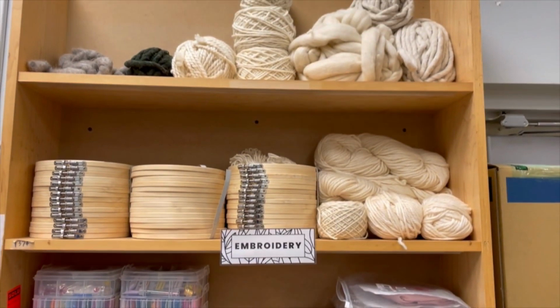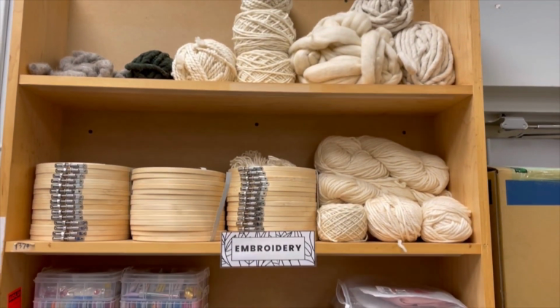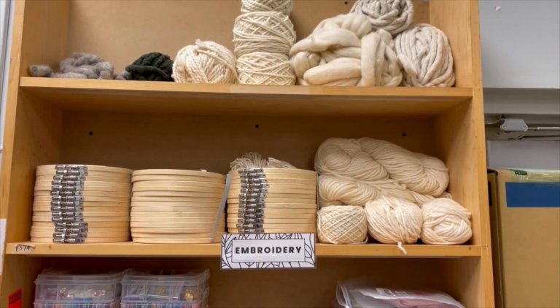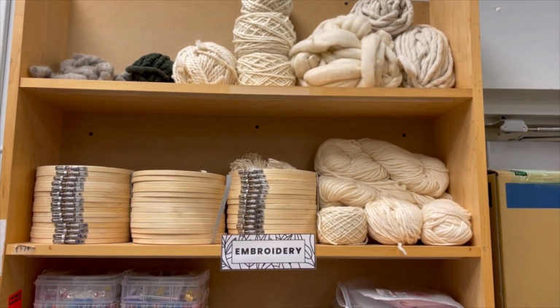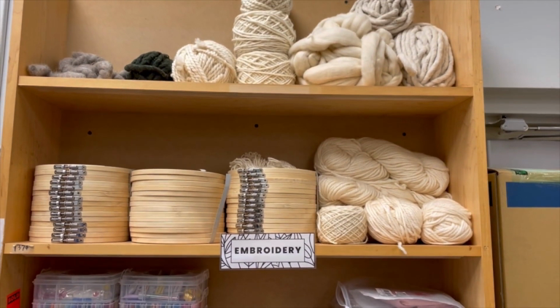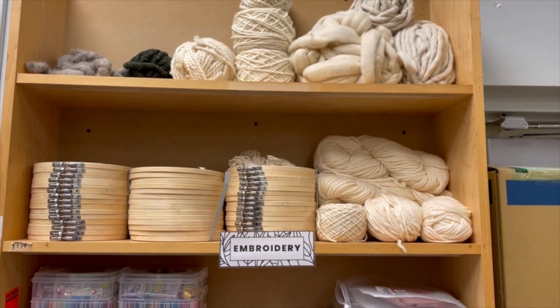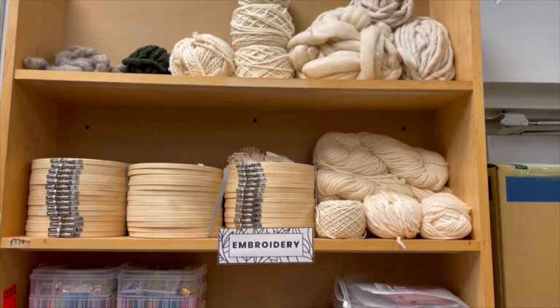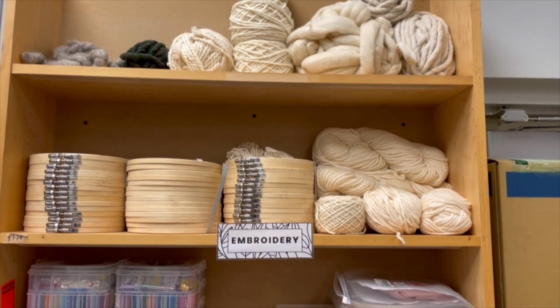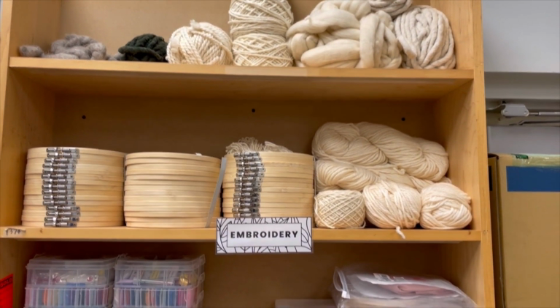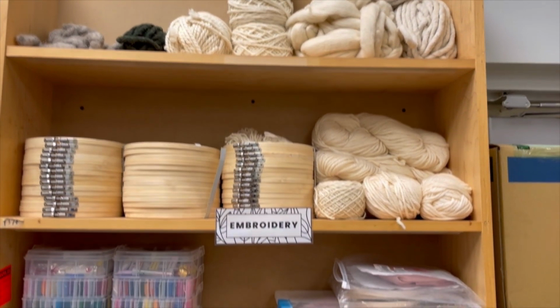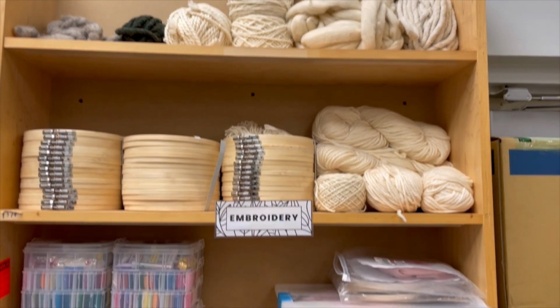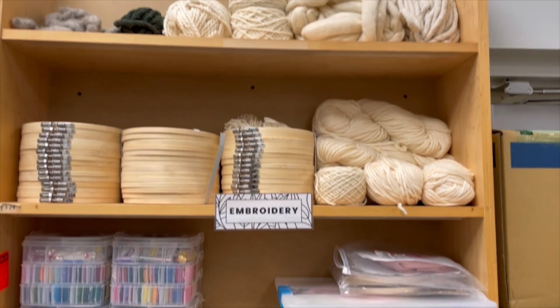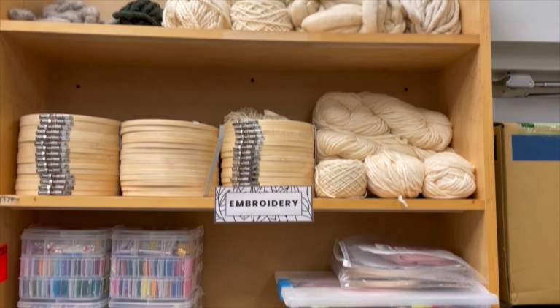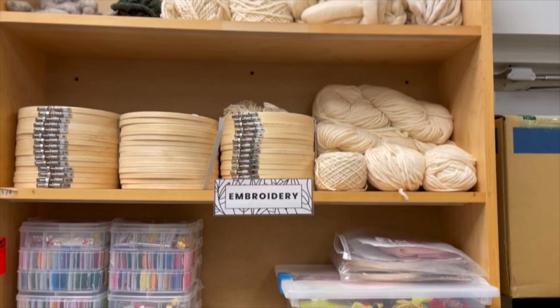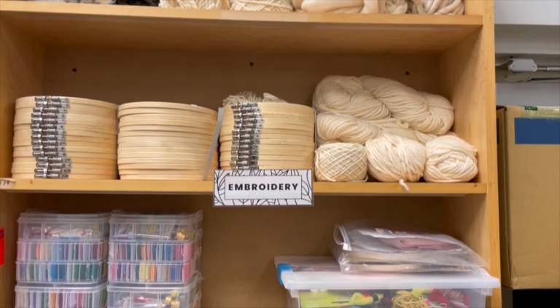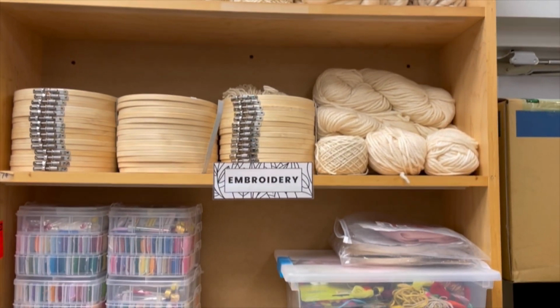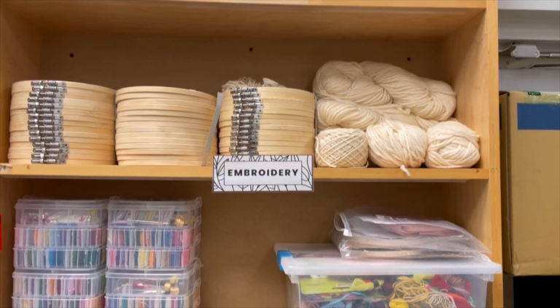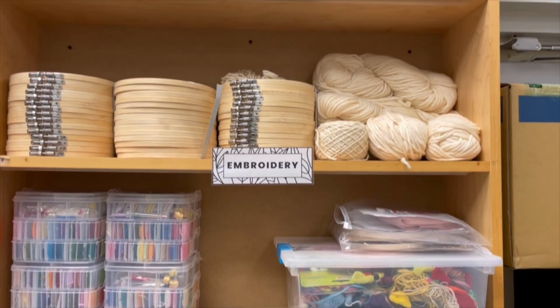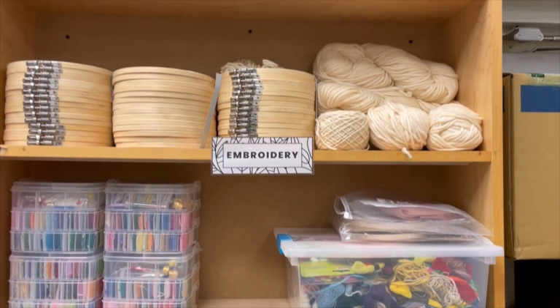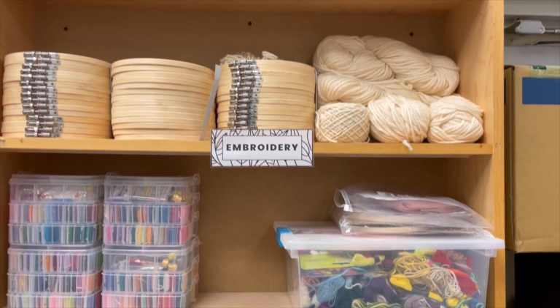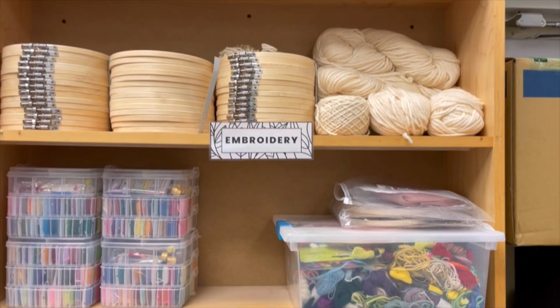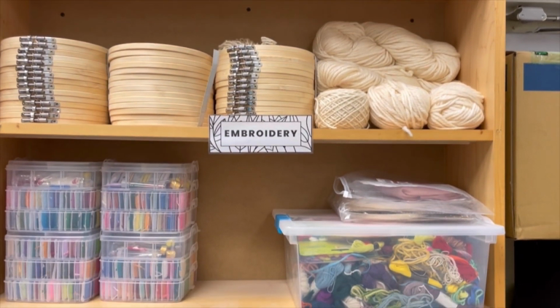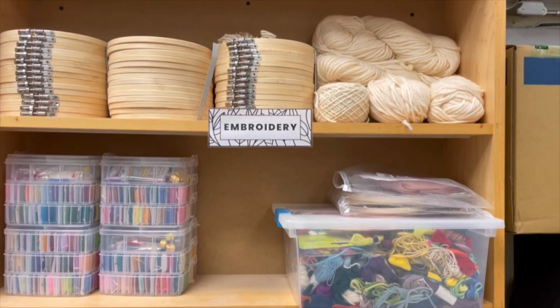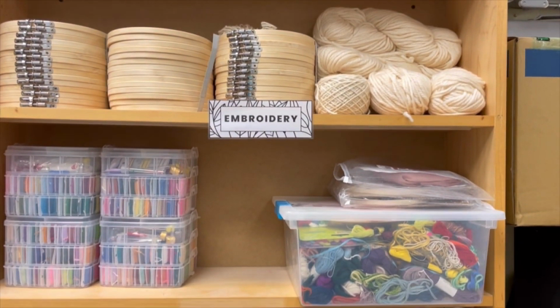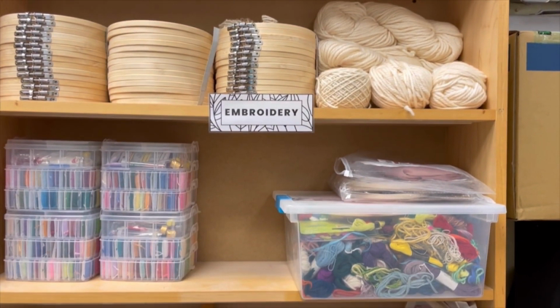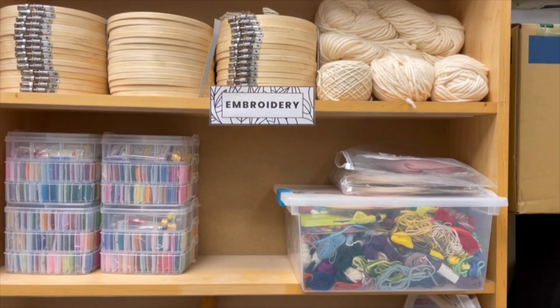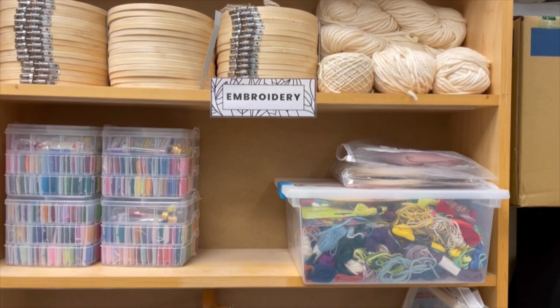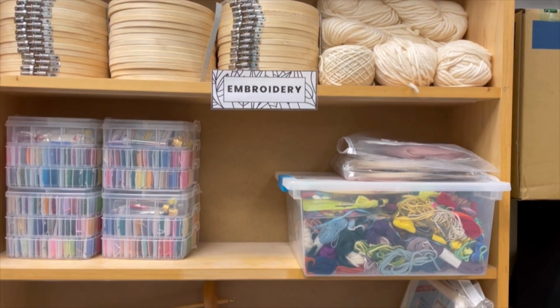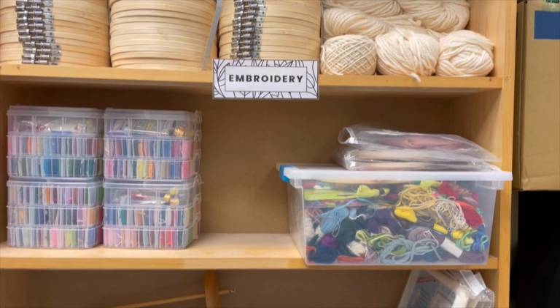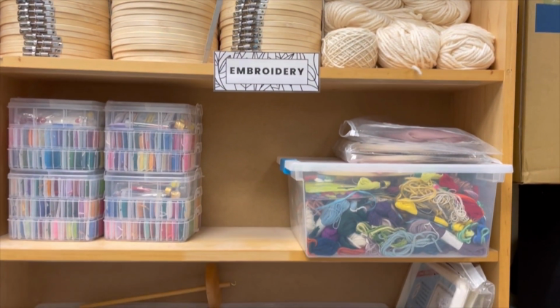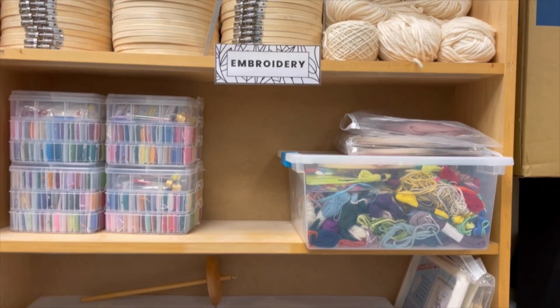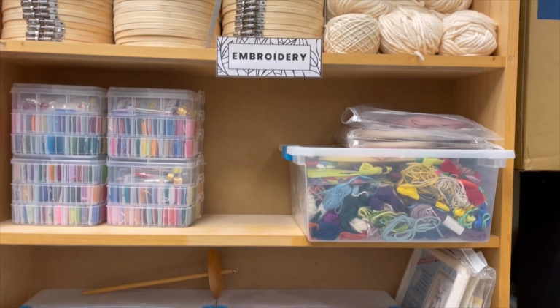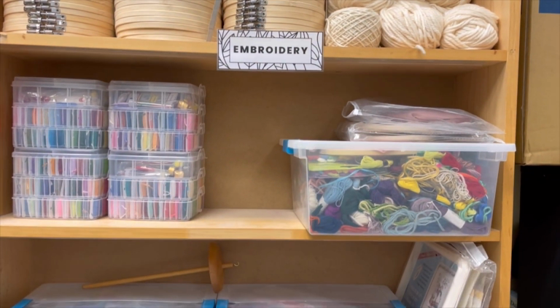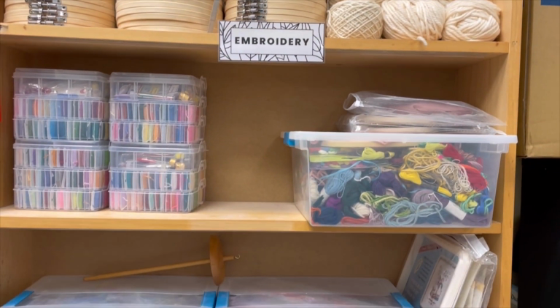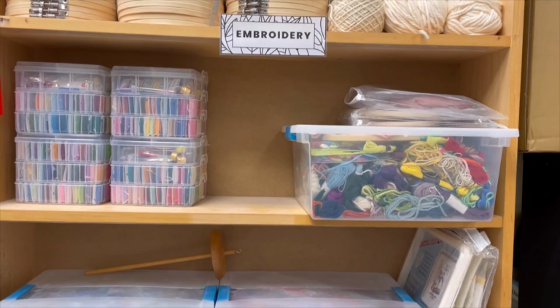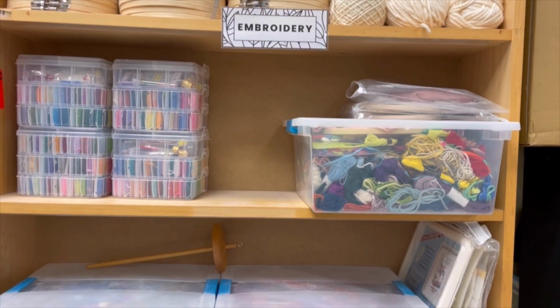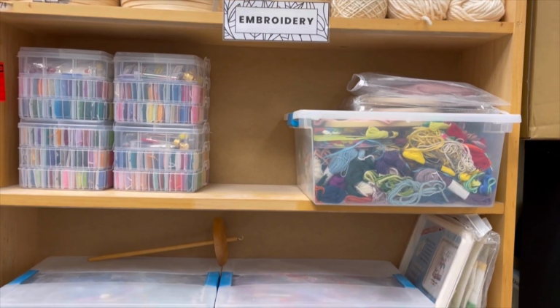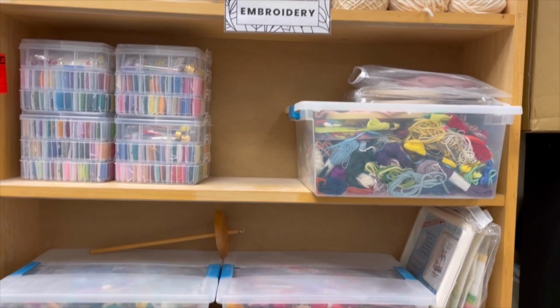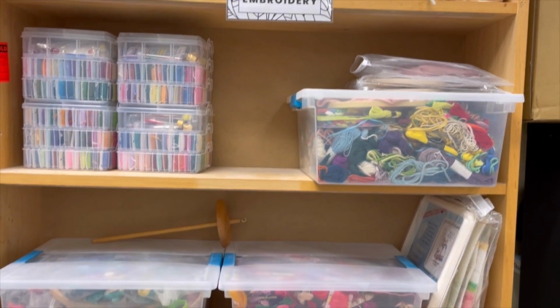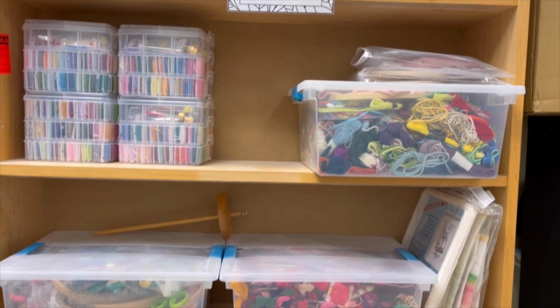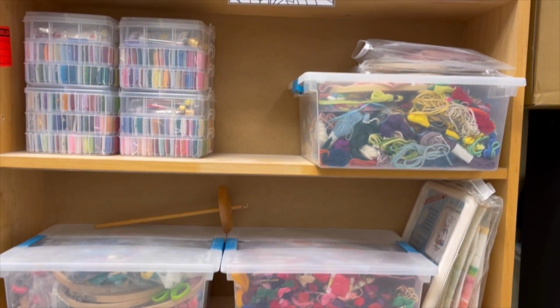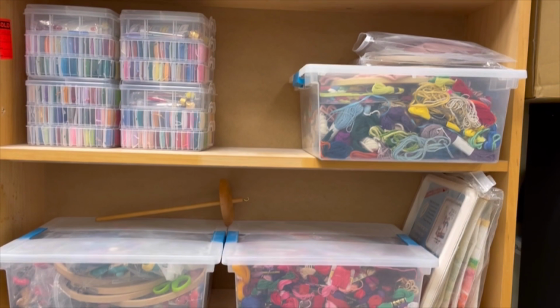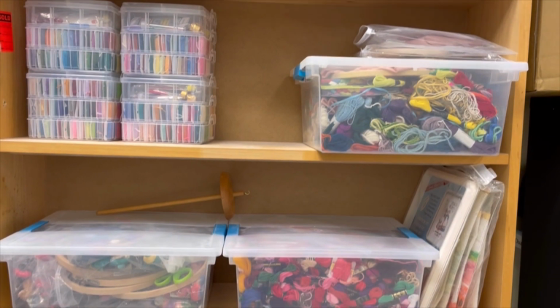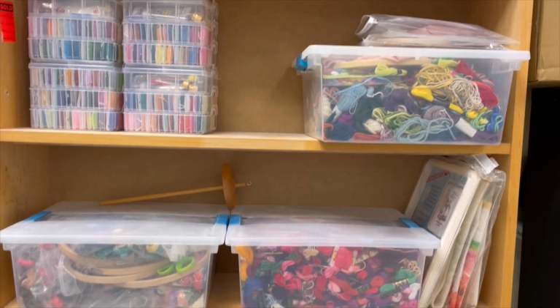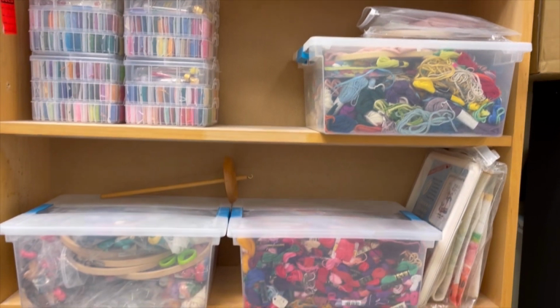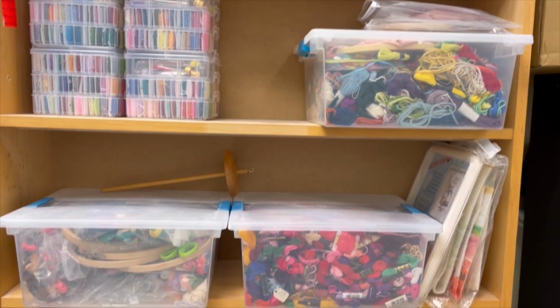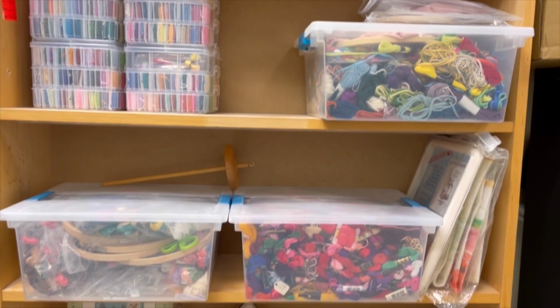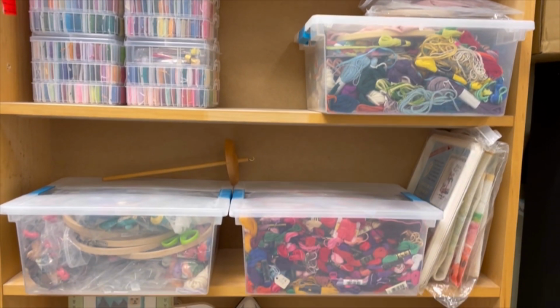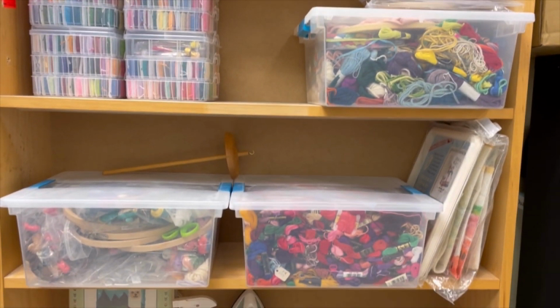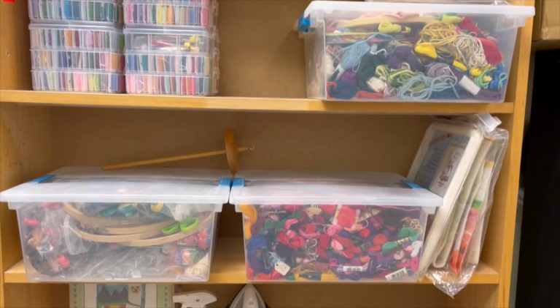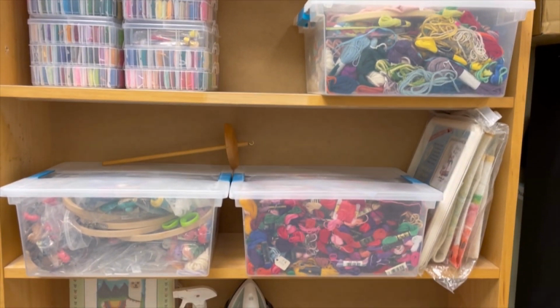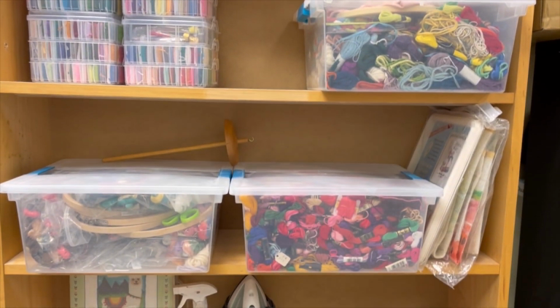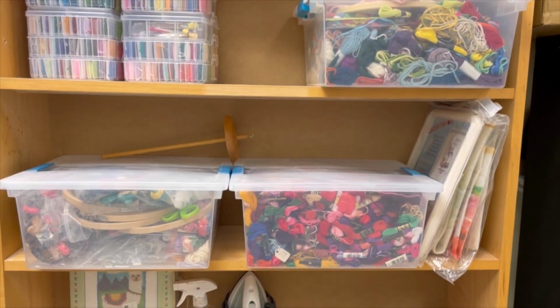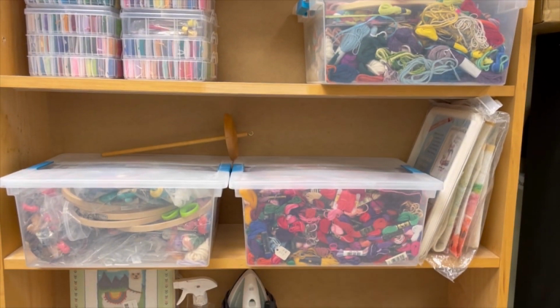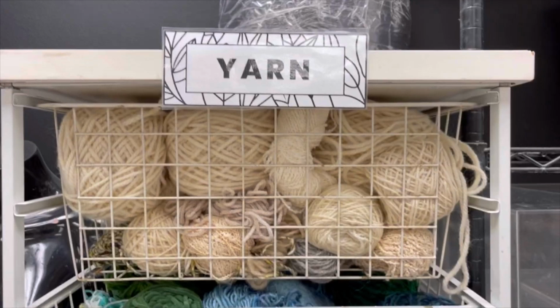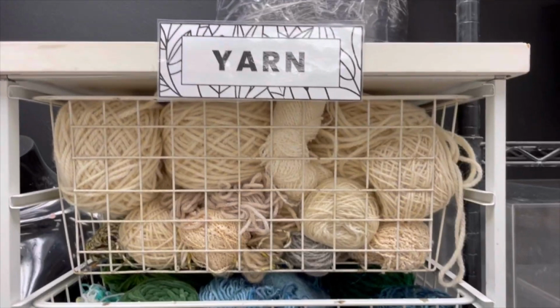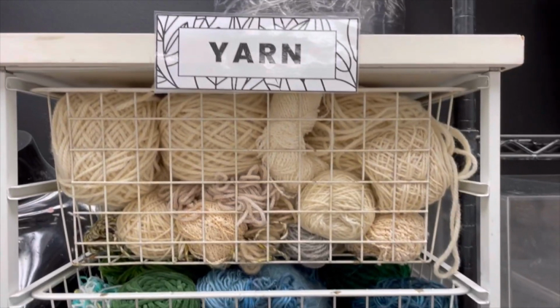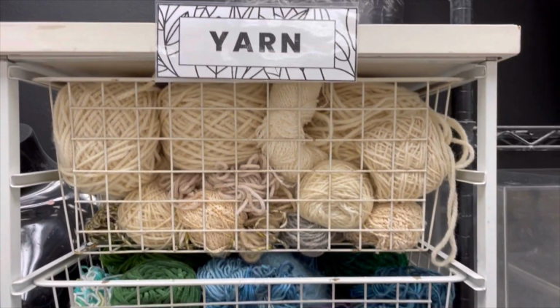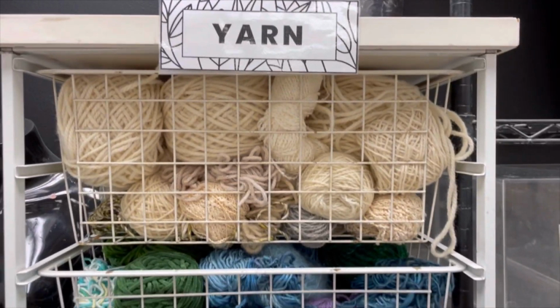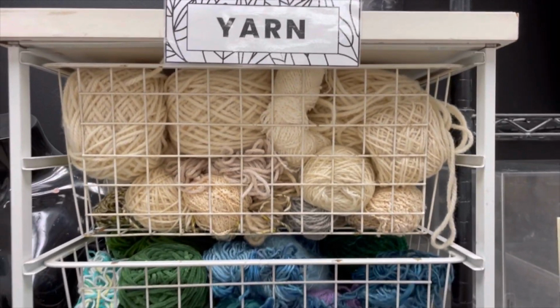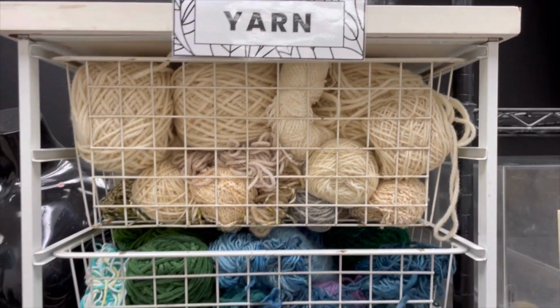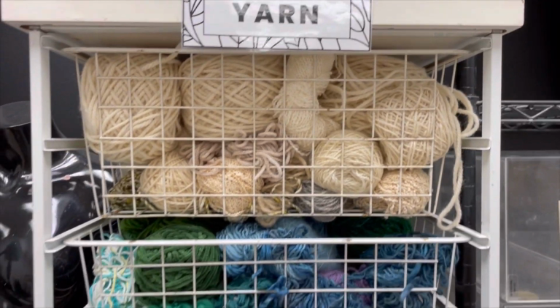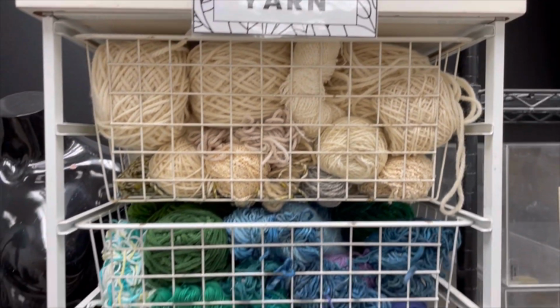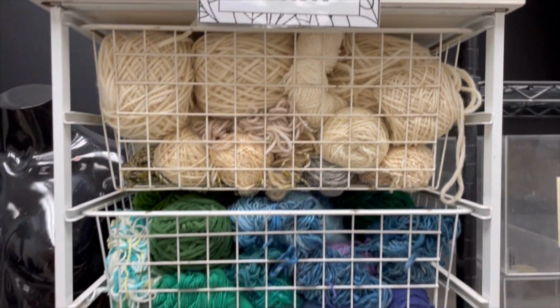Here we've got our embroidery section — my loops, my thread, and I'm going to keep the needles with me.